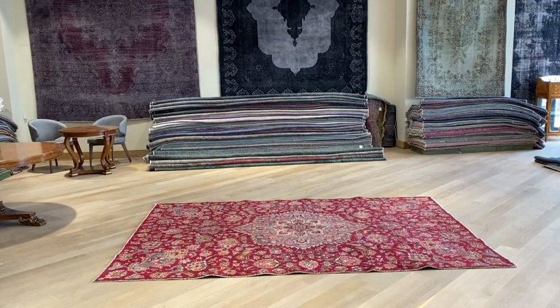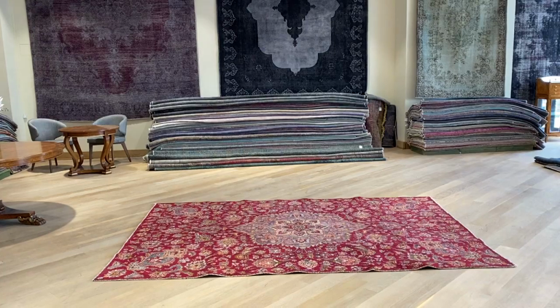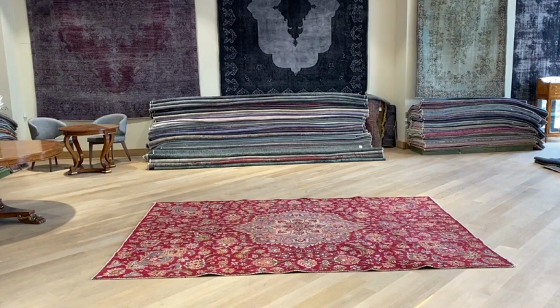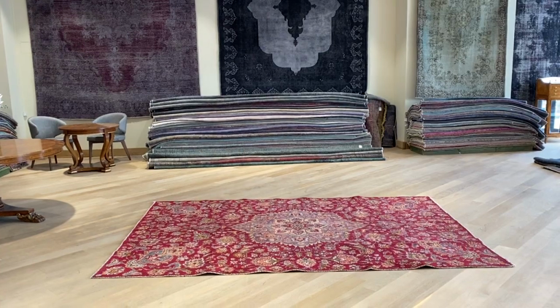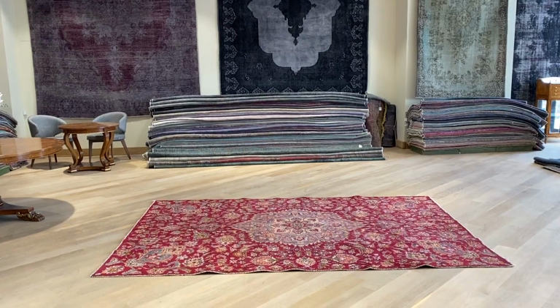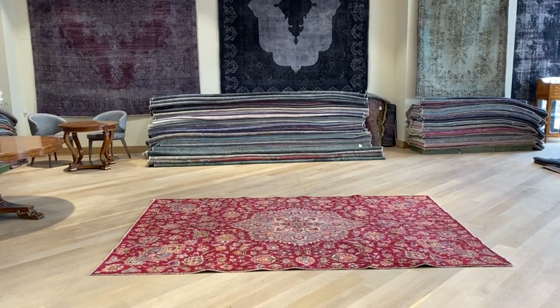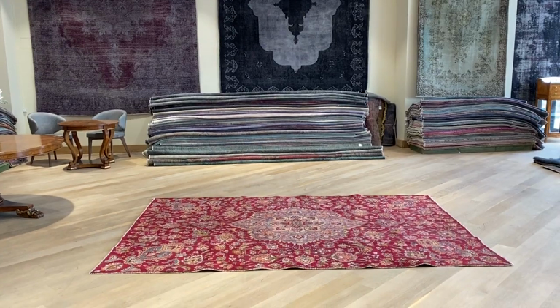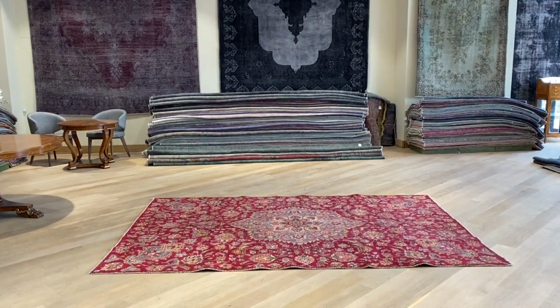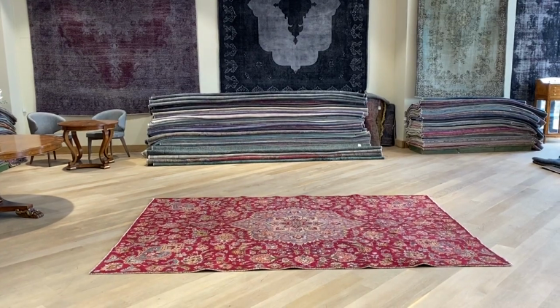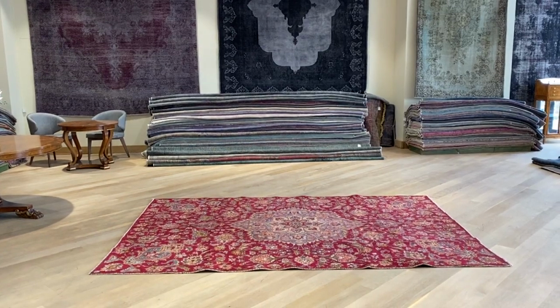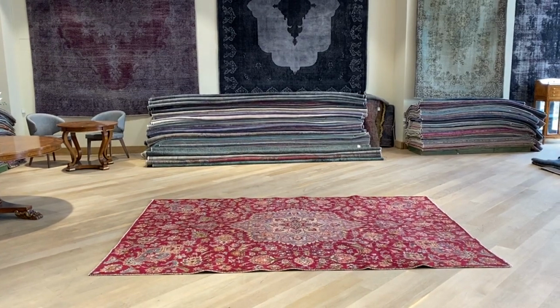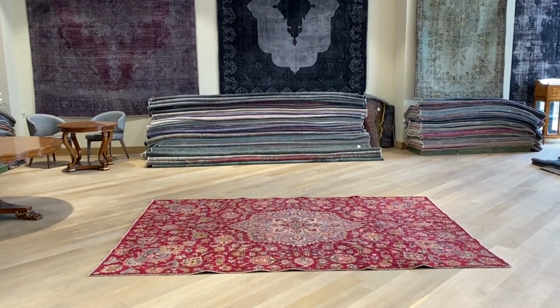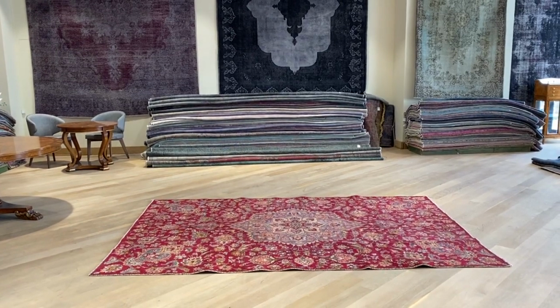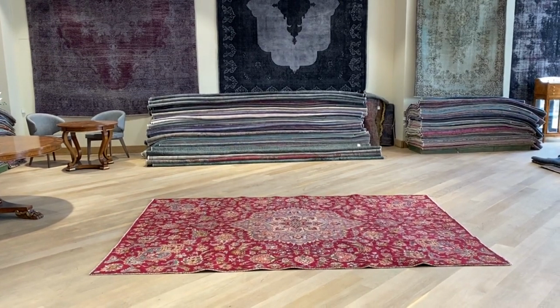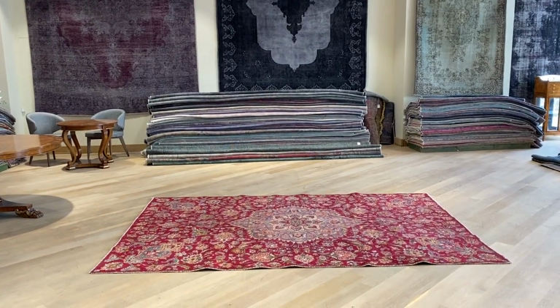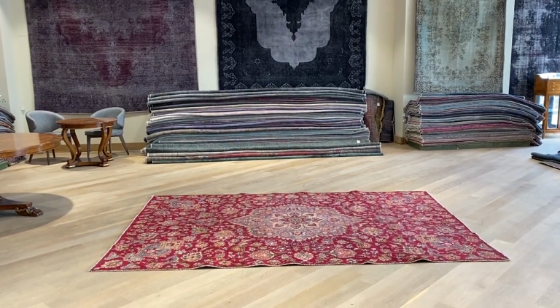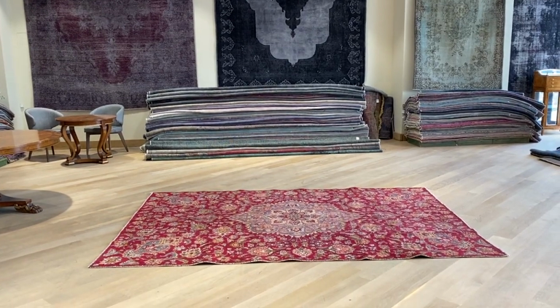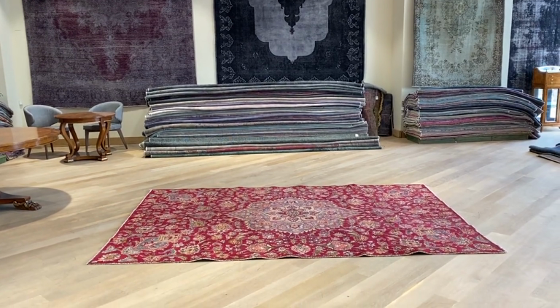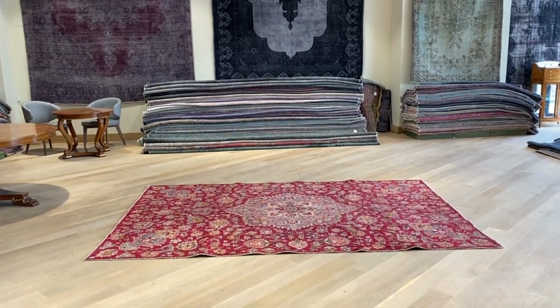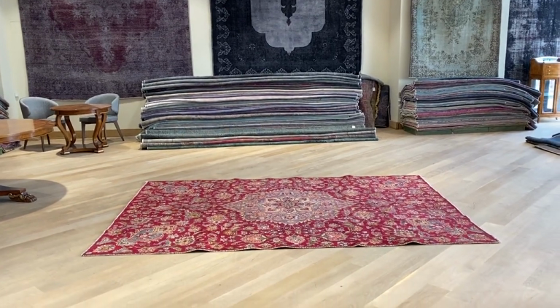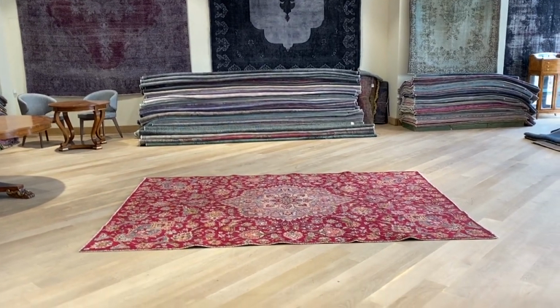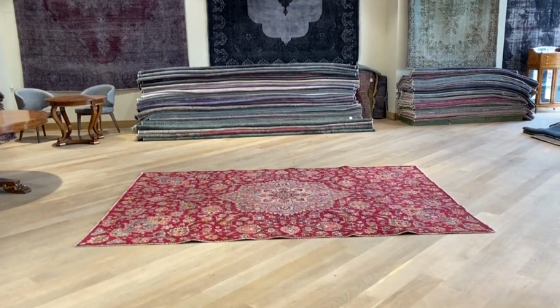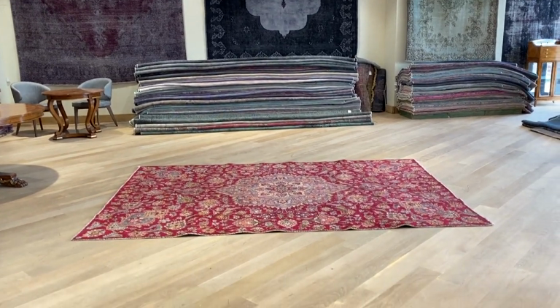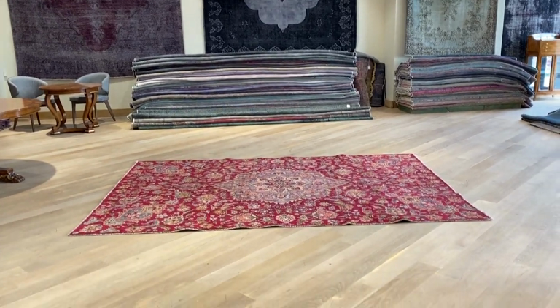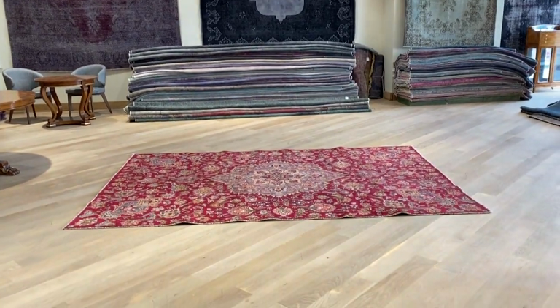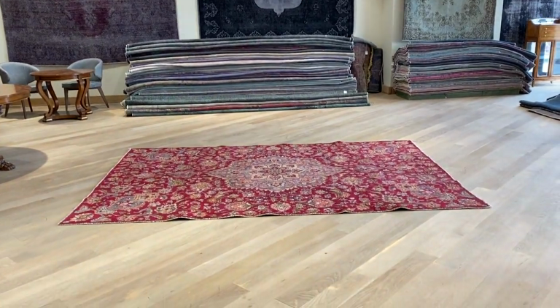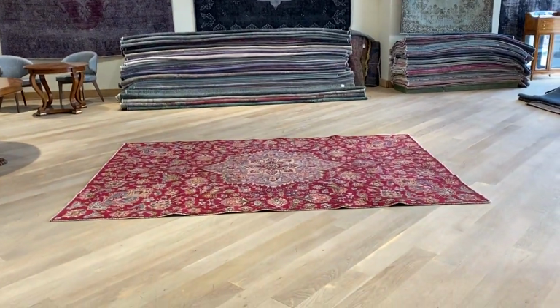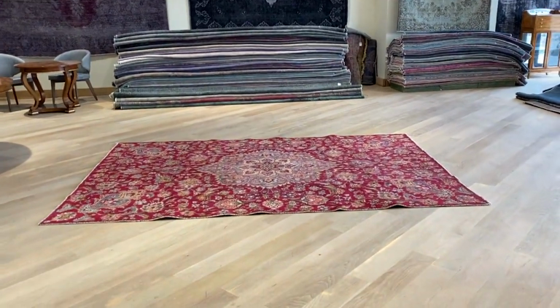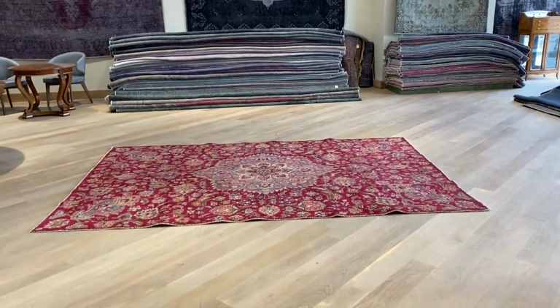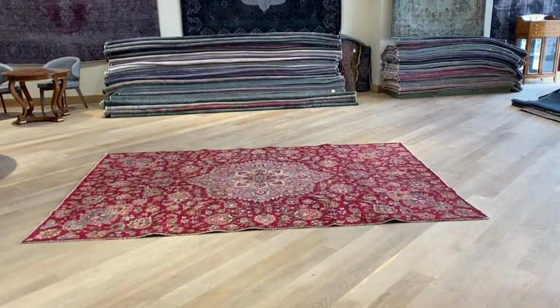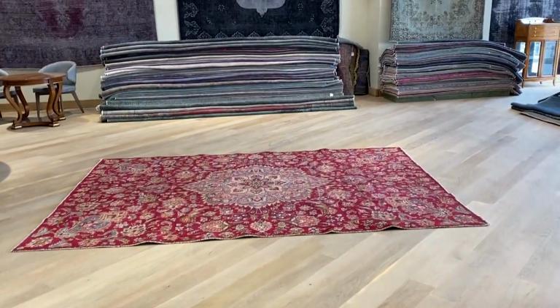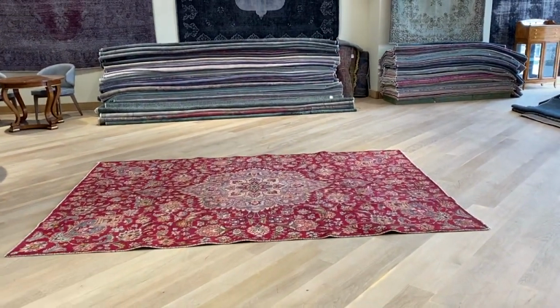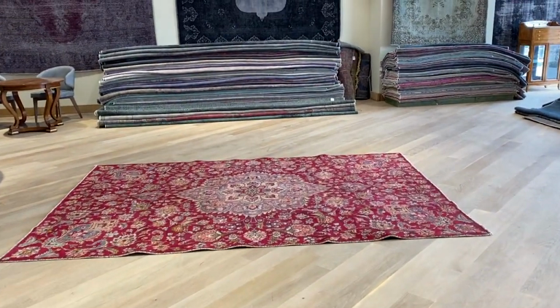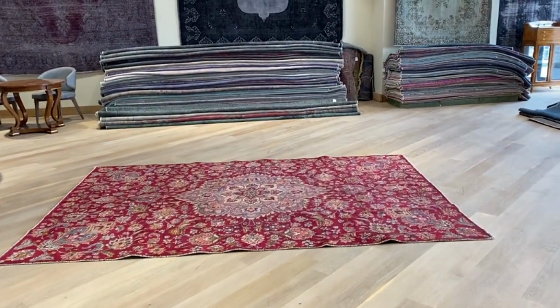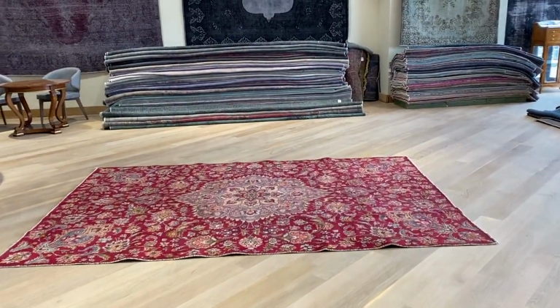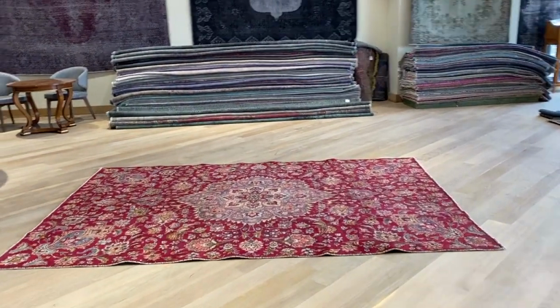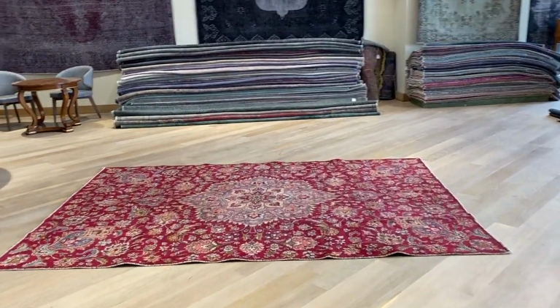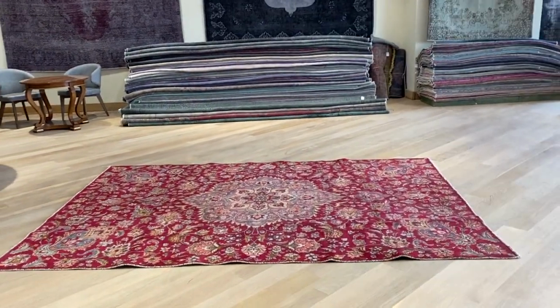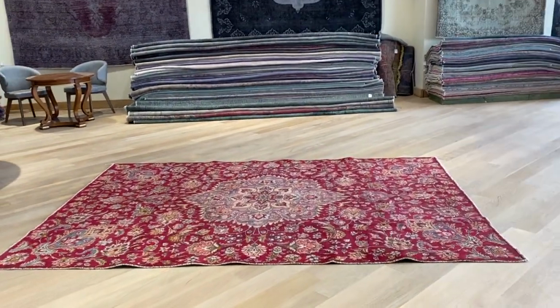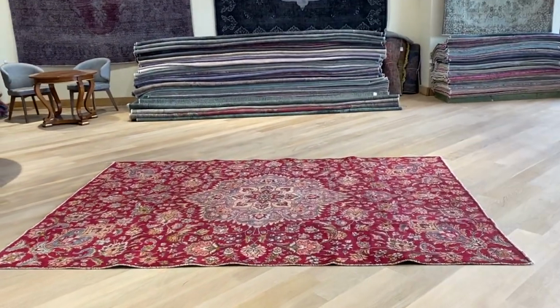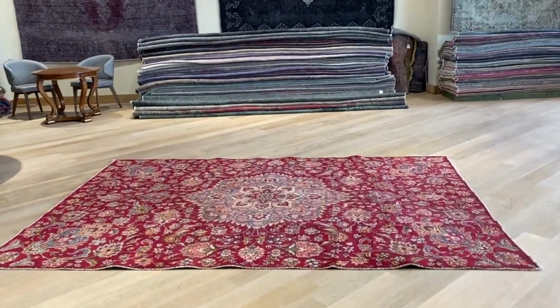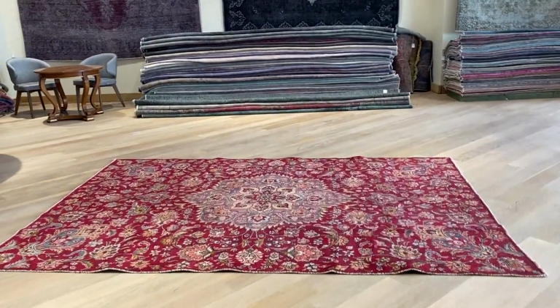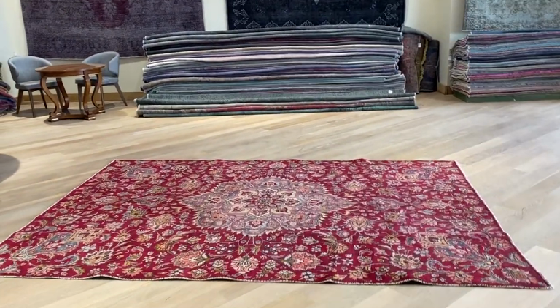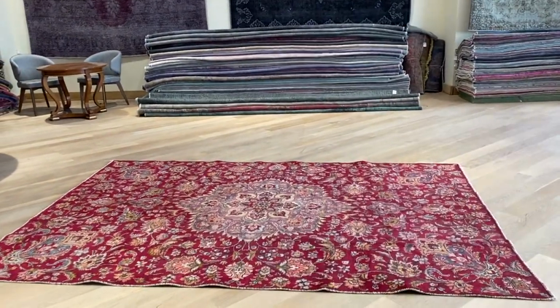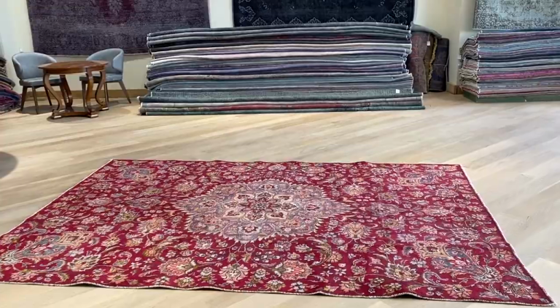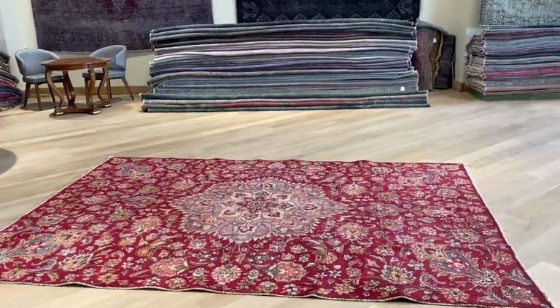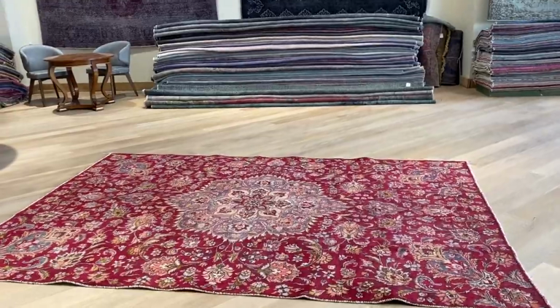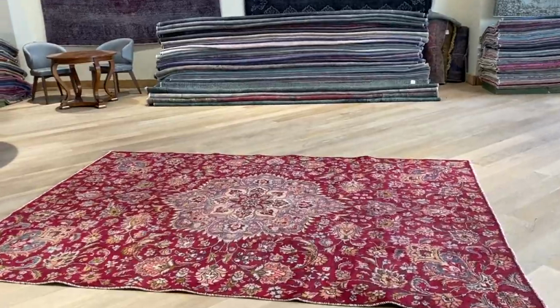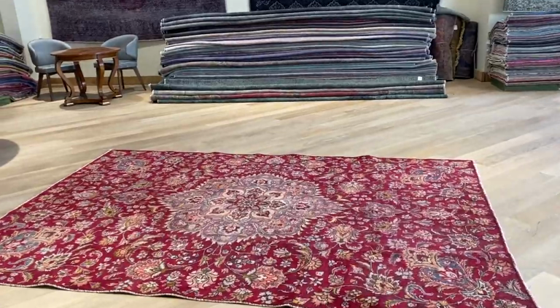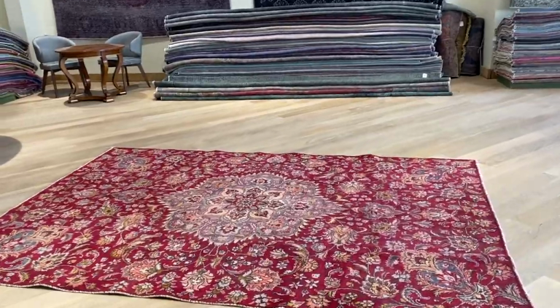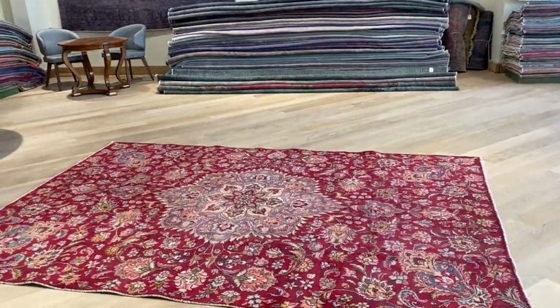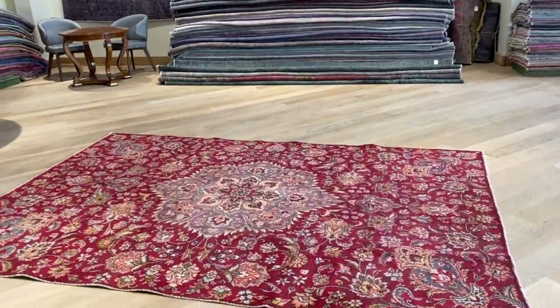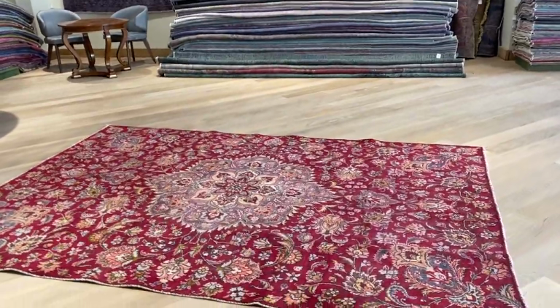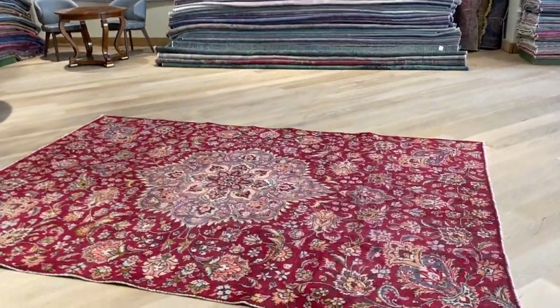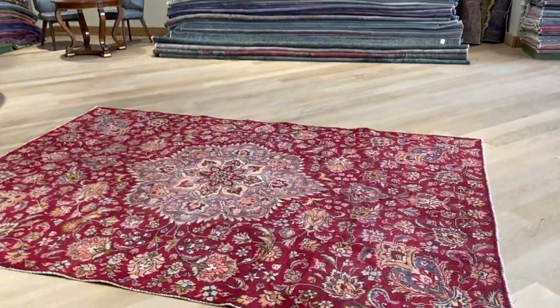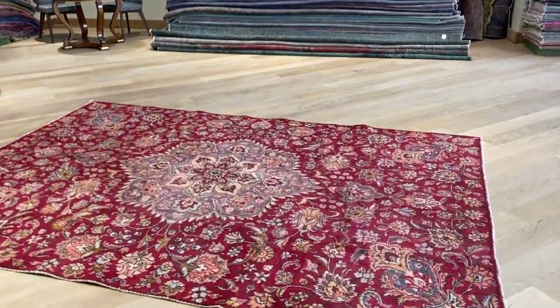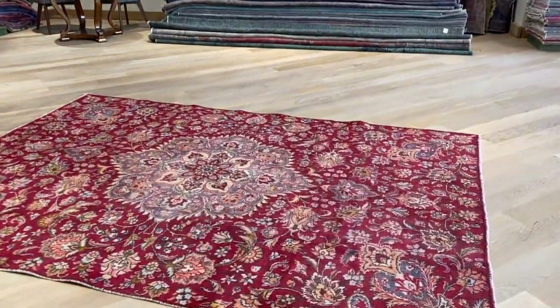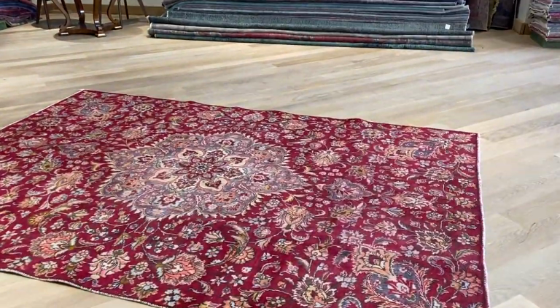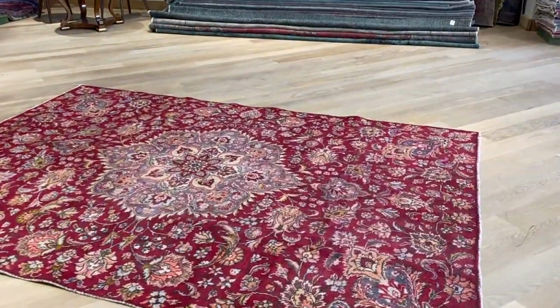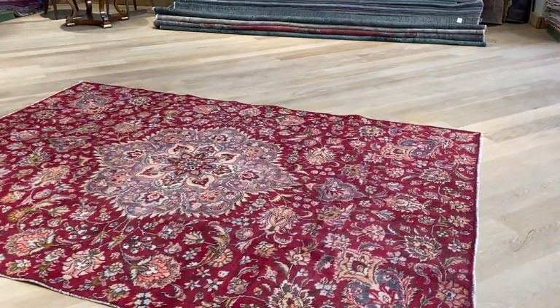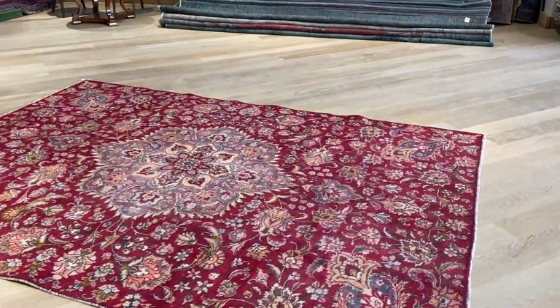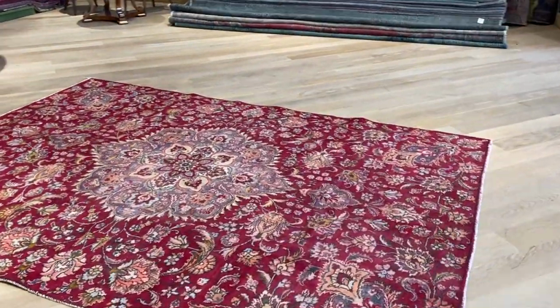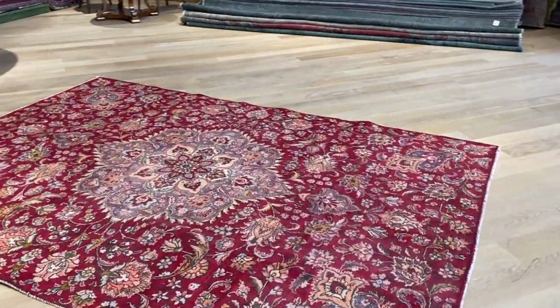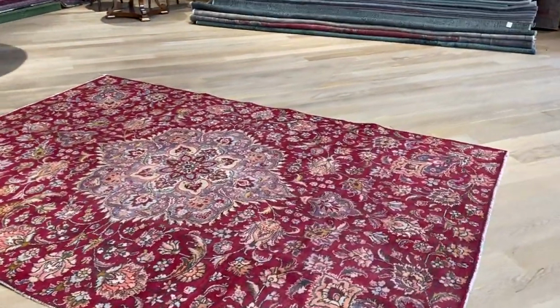Carpet code 21104. It's a Persian handmade carpet in our classic retro range. Beautiful red carpet.